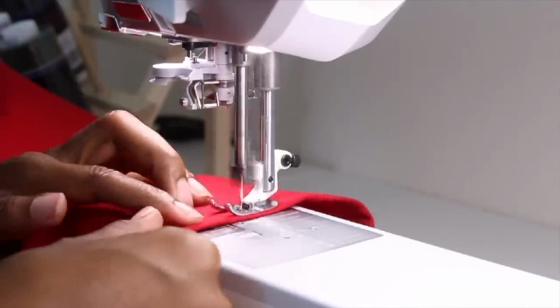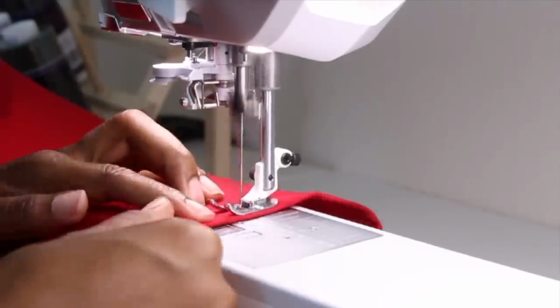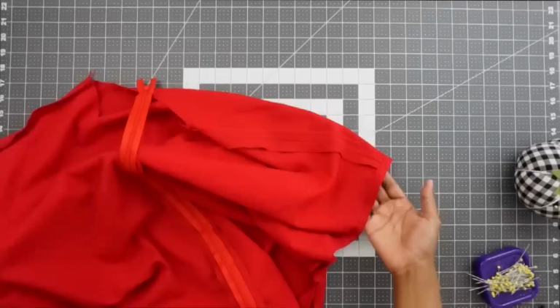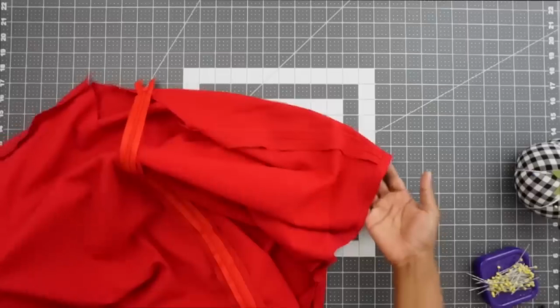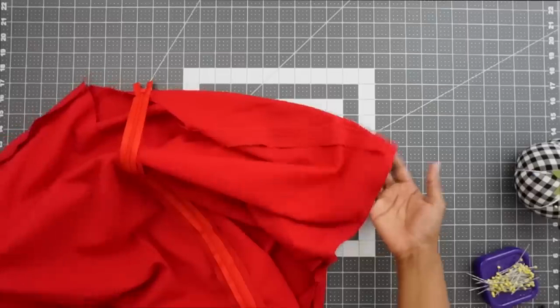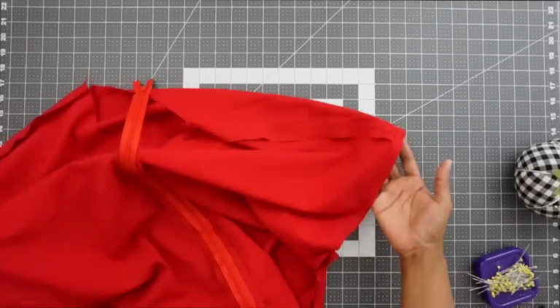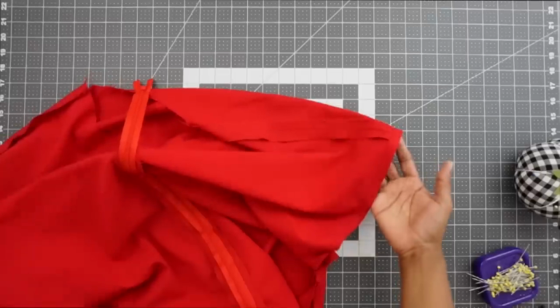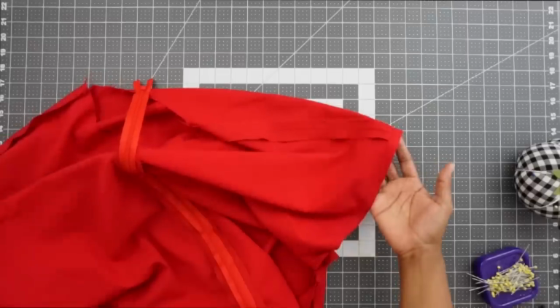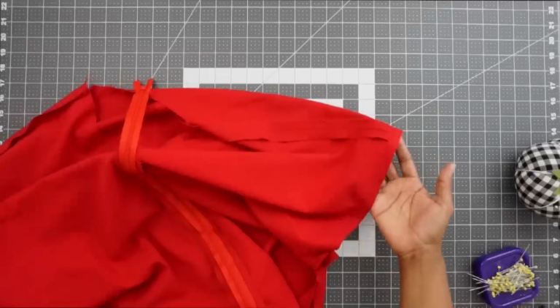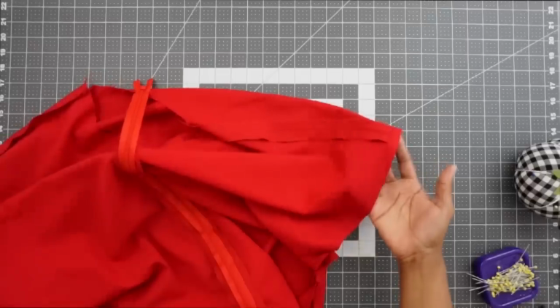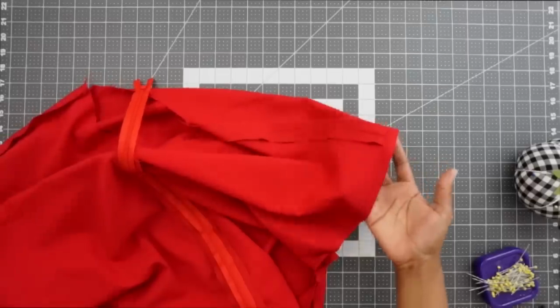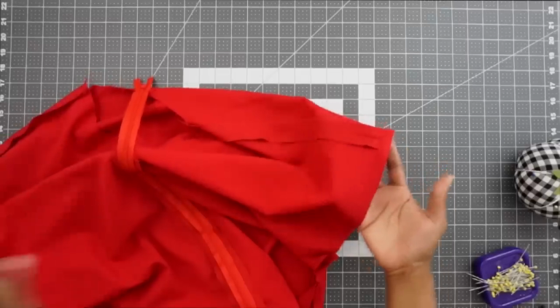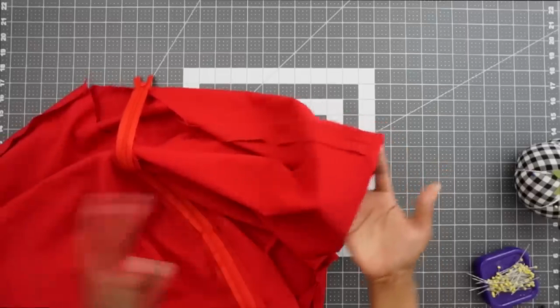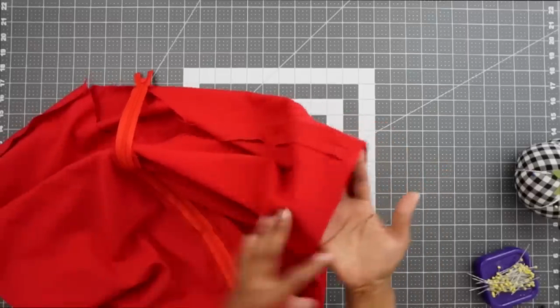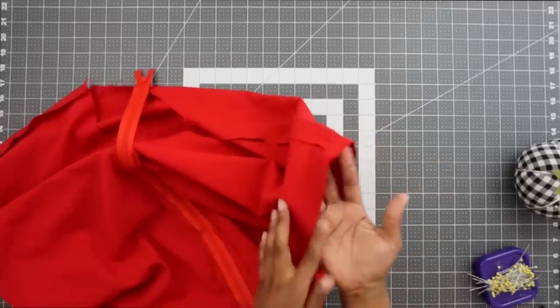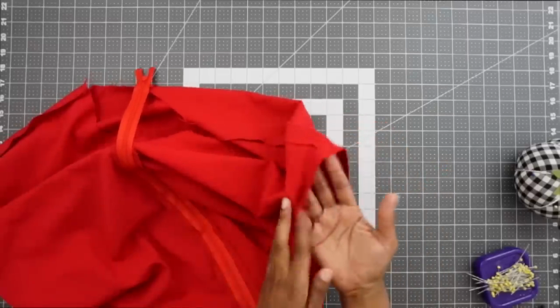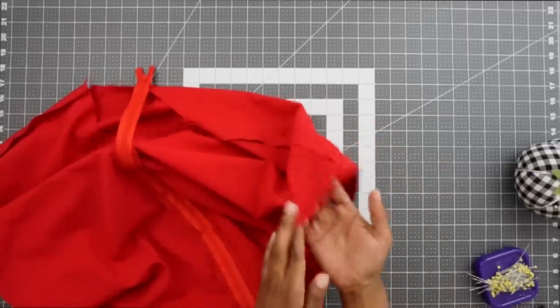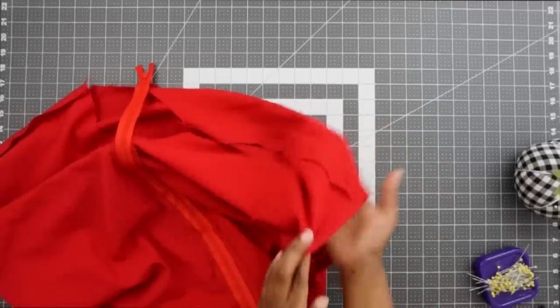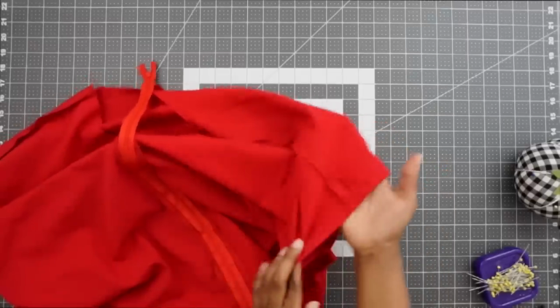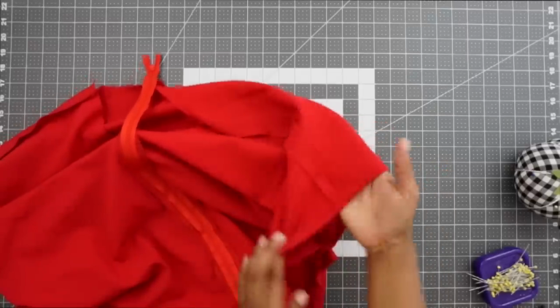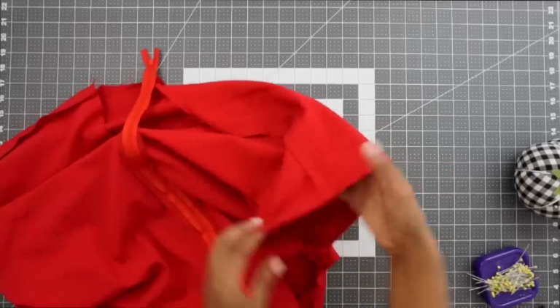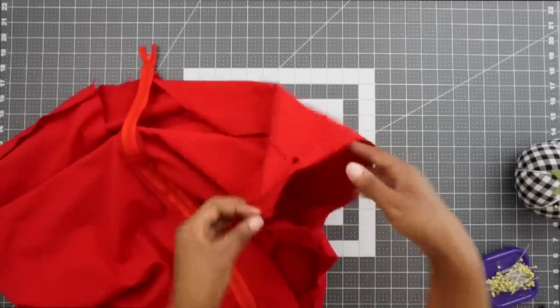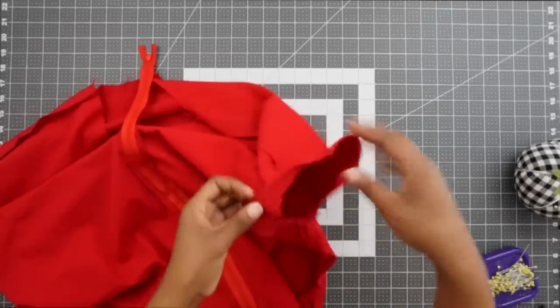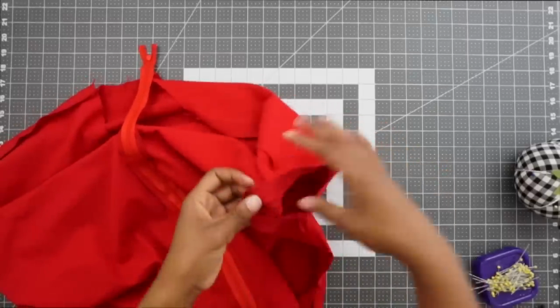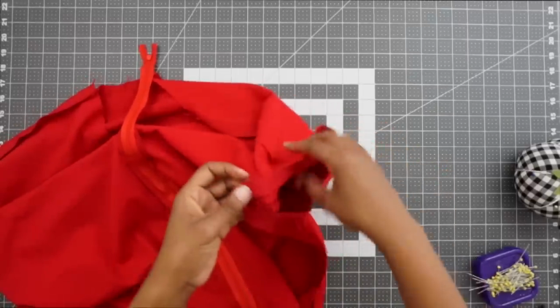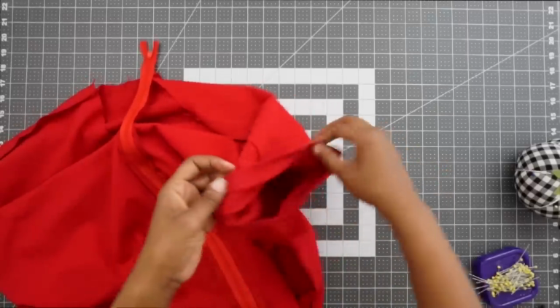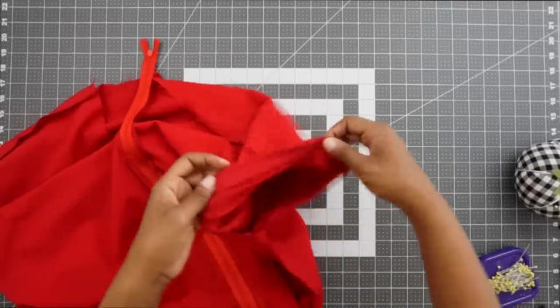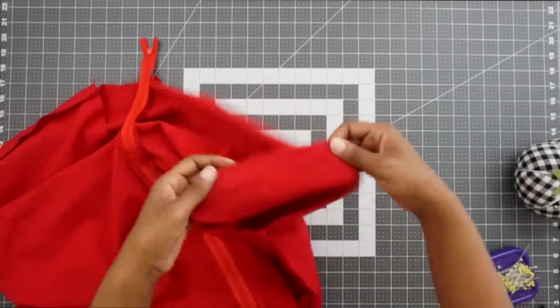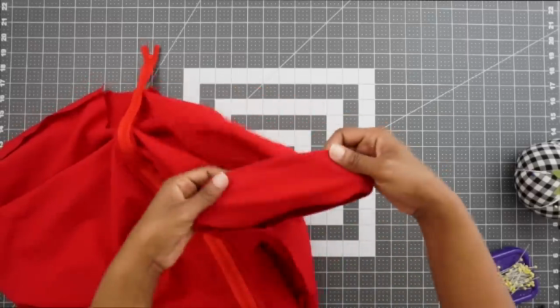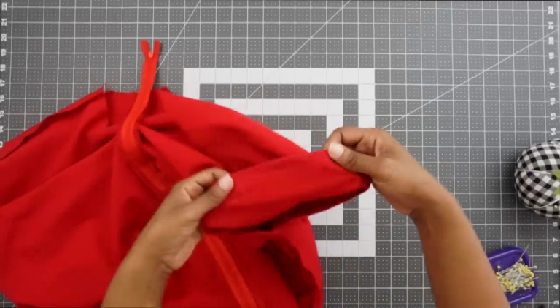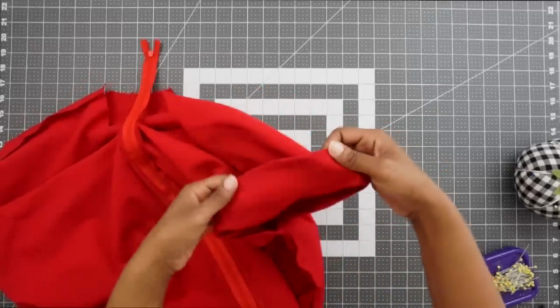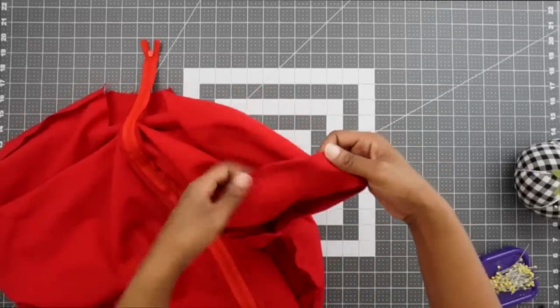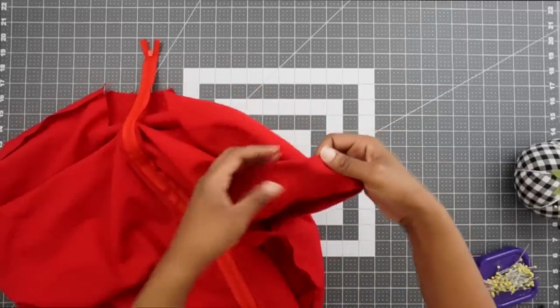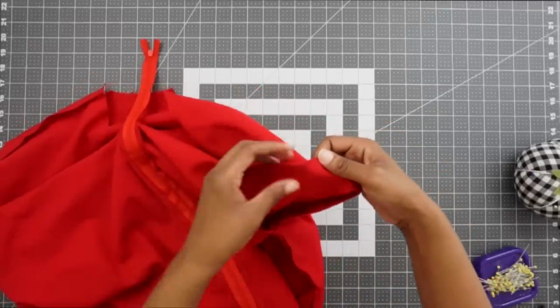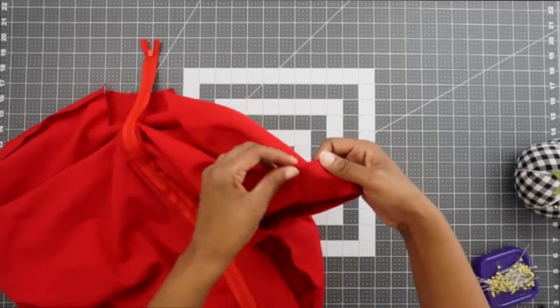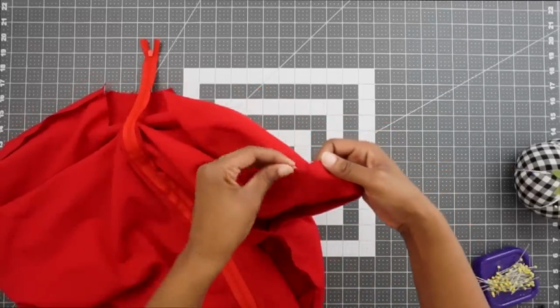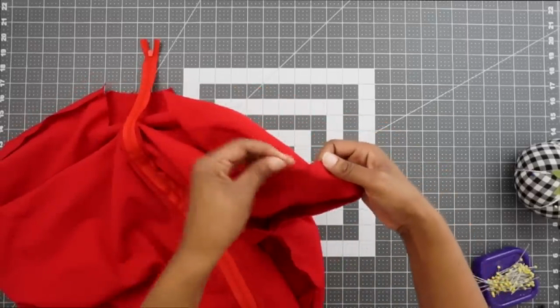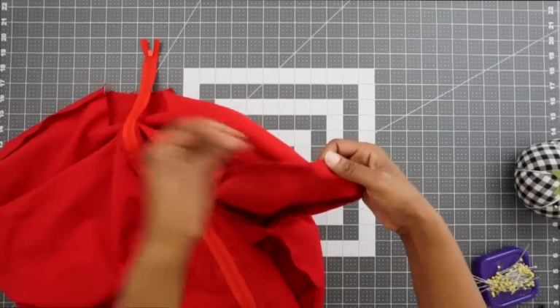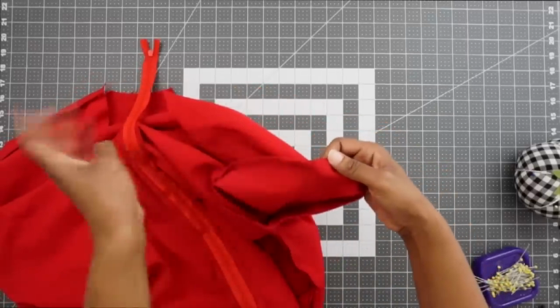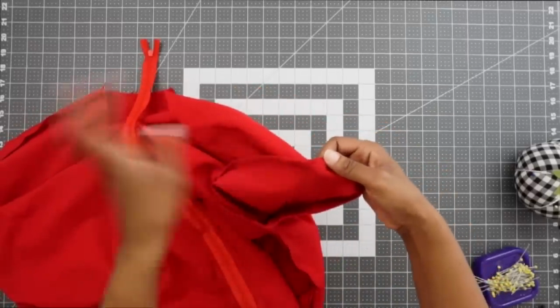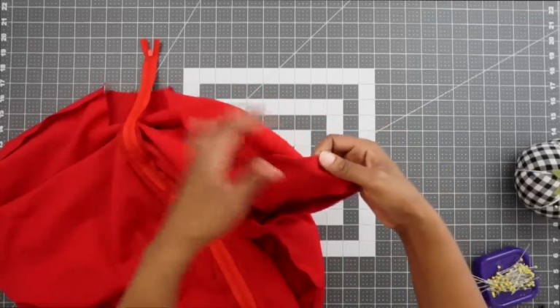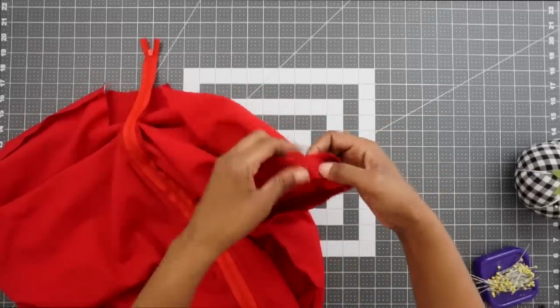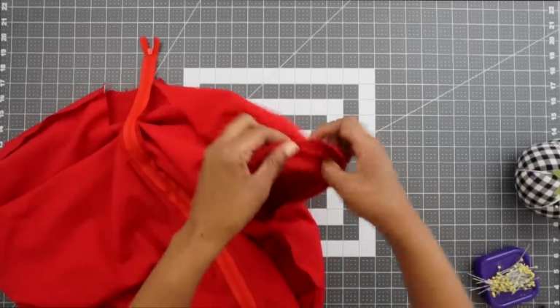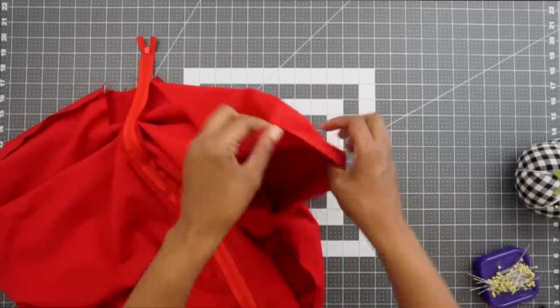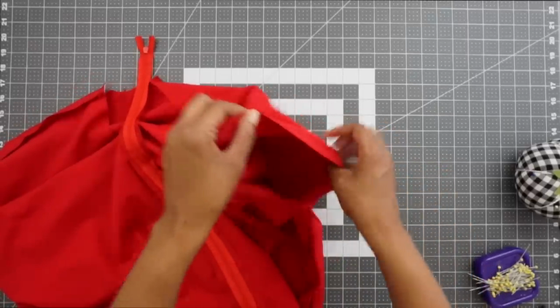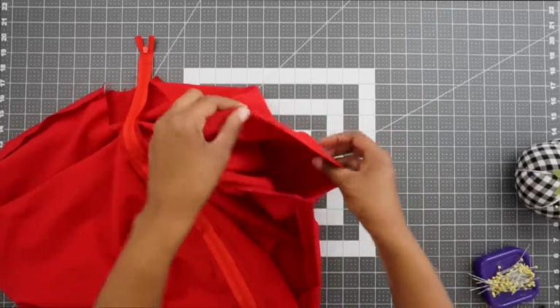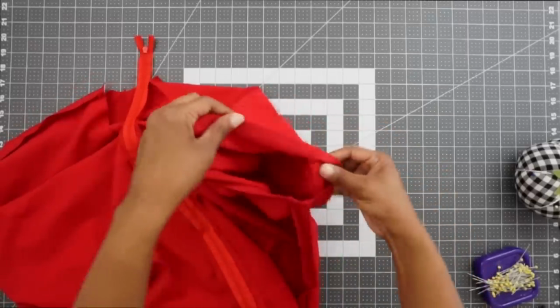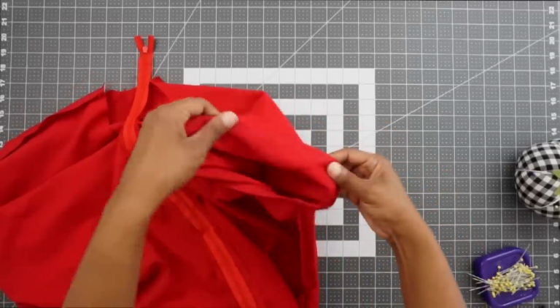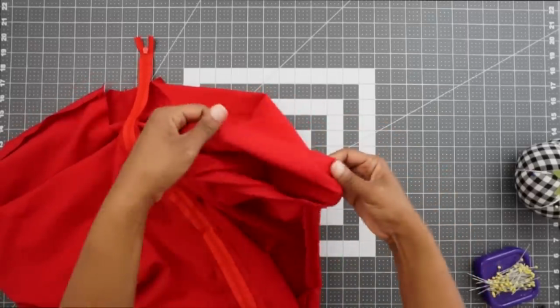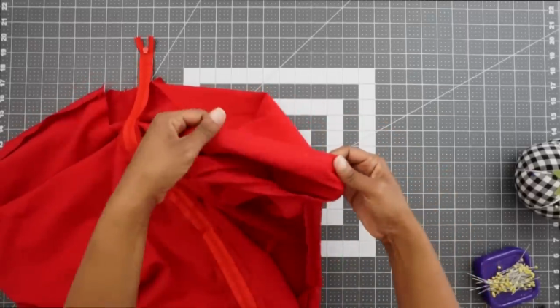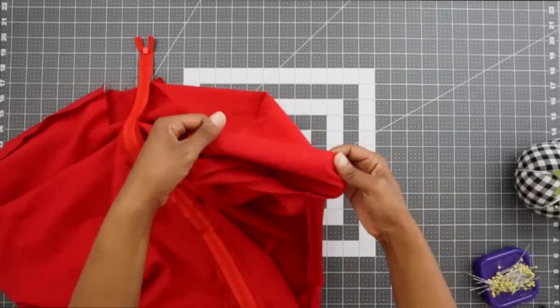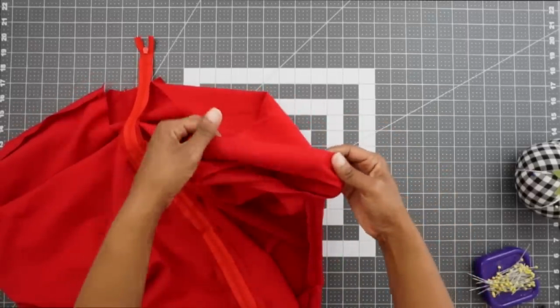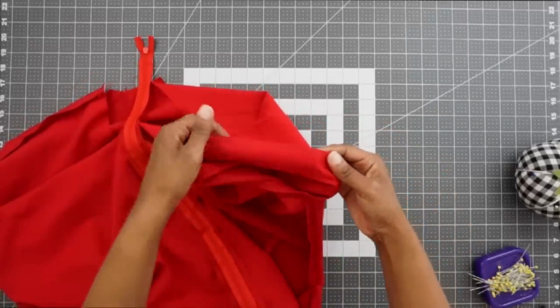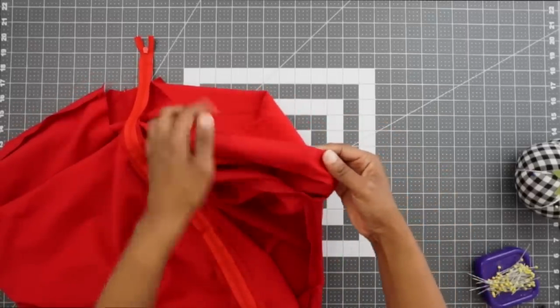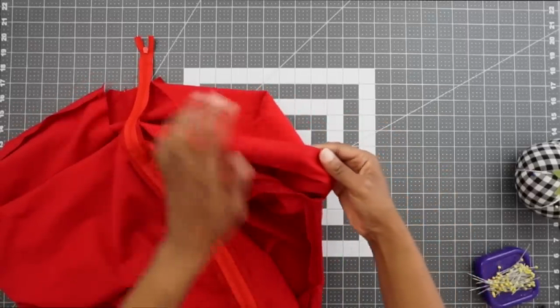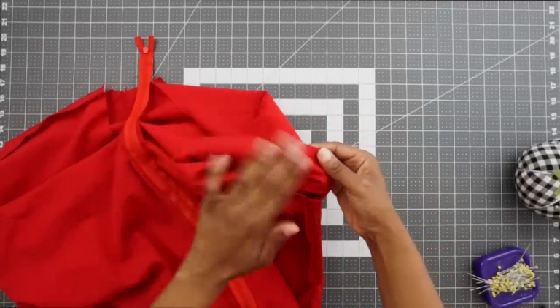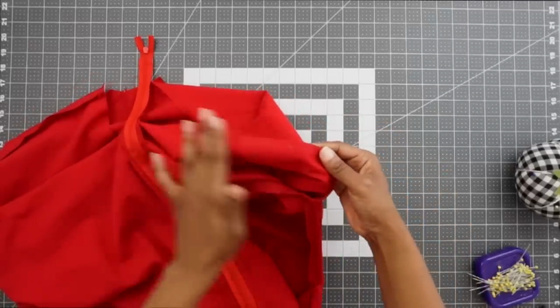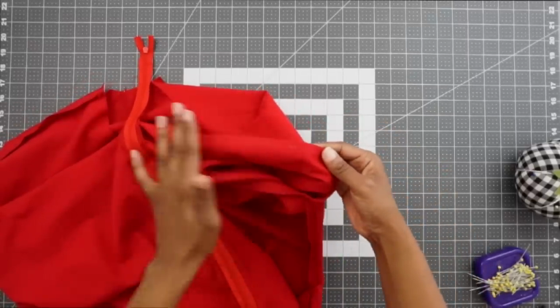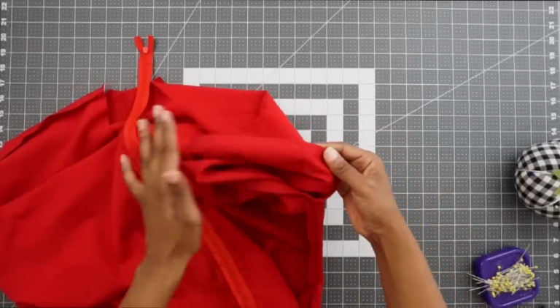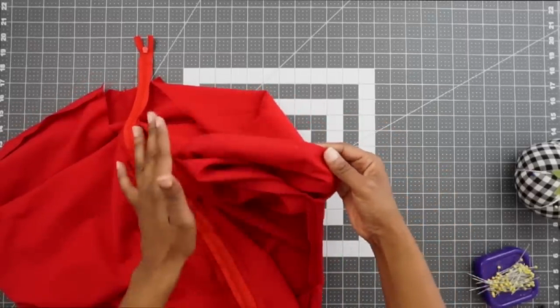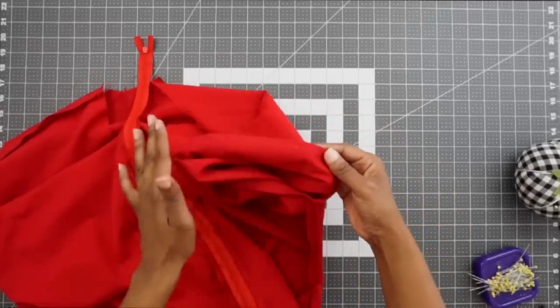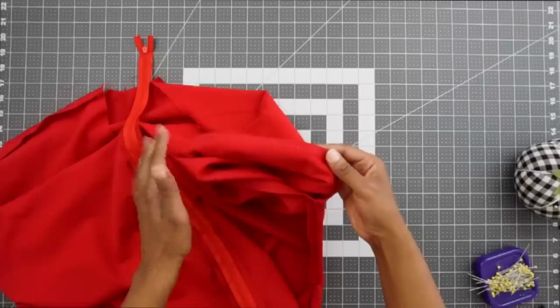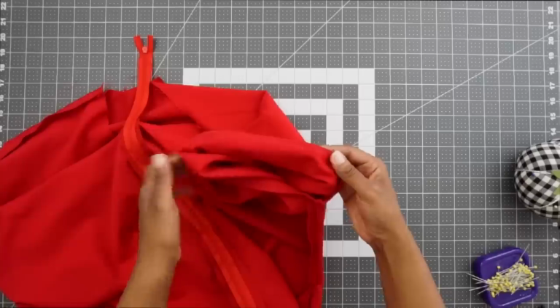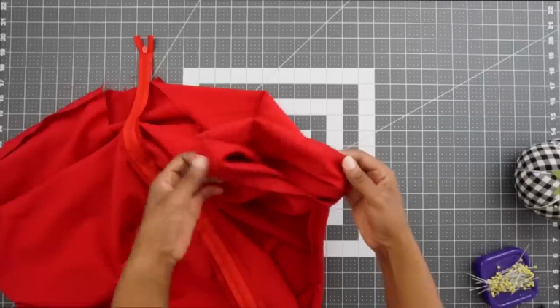I have my overarm seam sewn and I've also pressed my seams open flat. While I was there, I went ahead and pressed up my seam allowance for my sleeve.